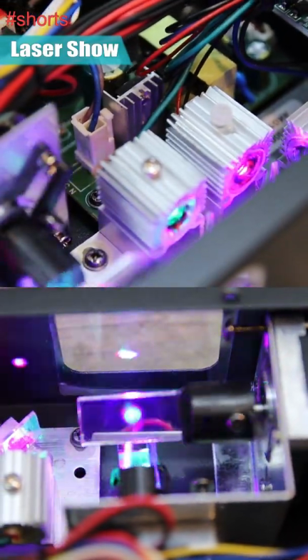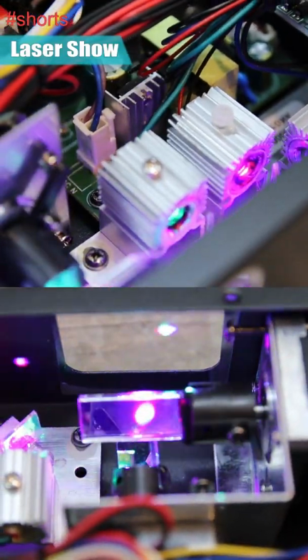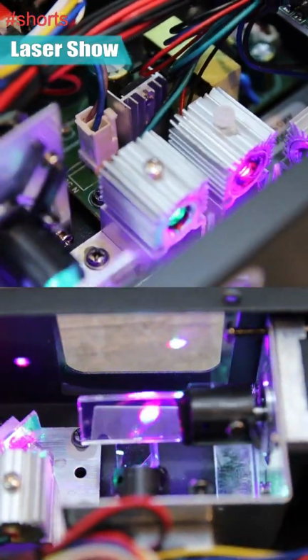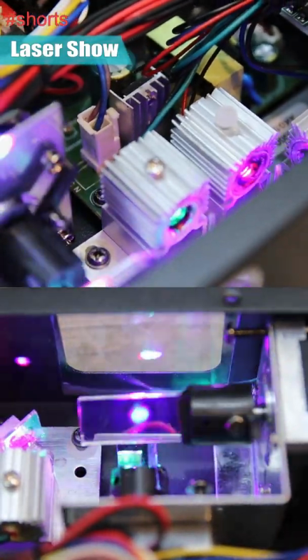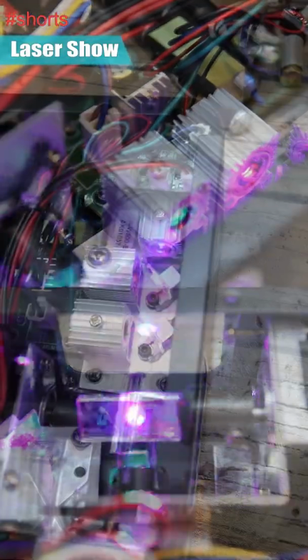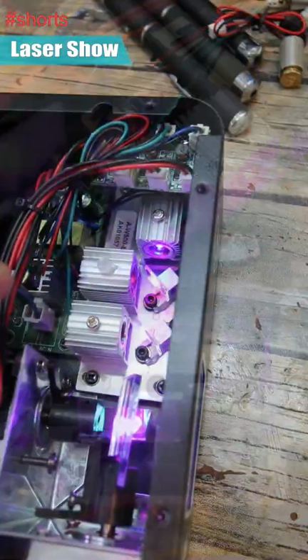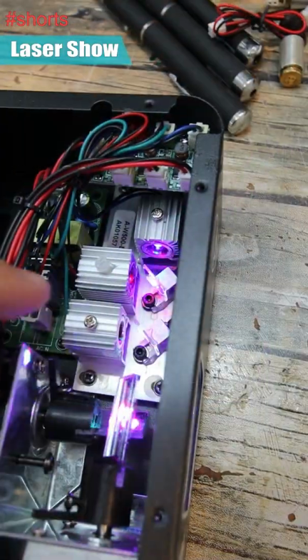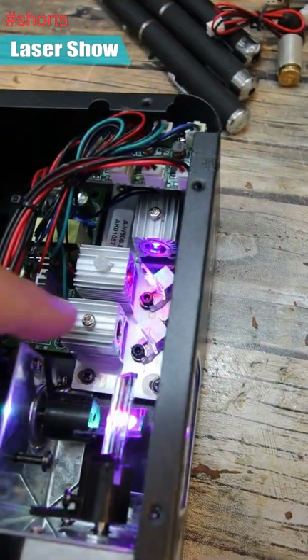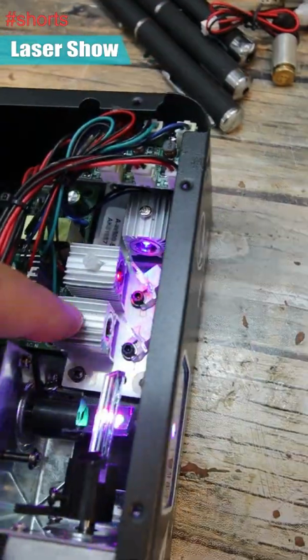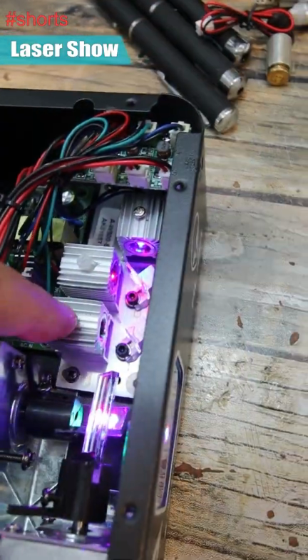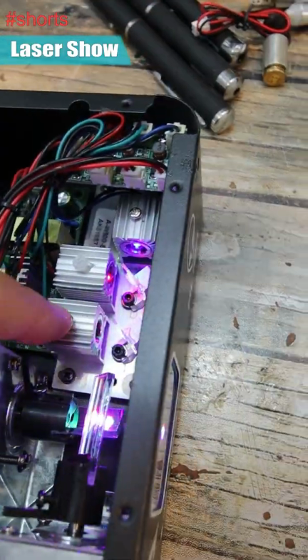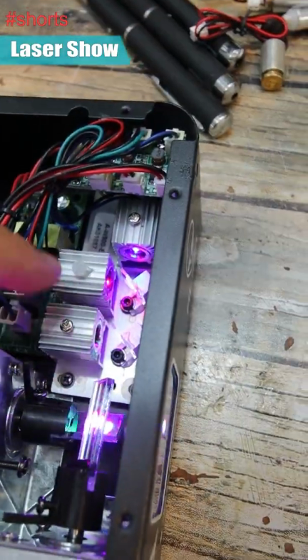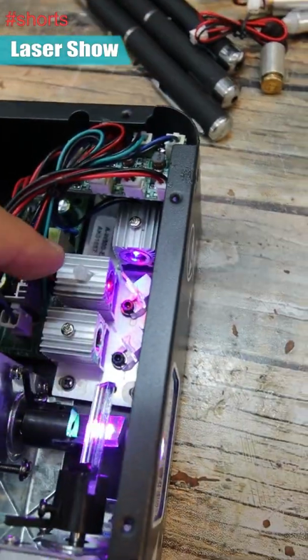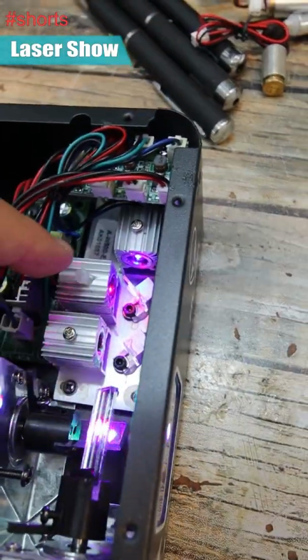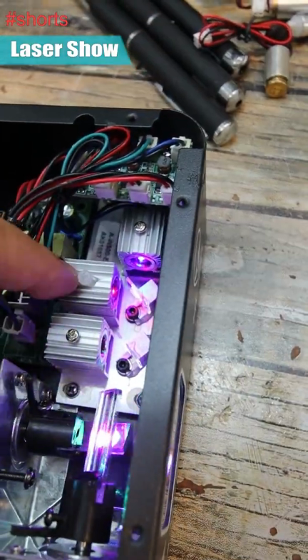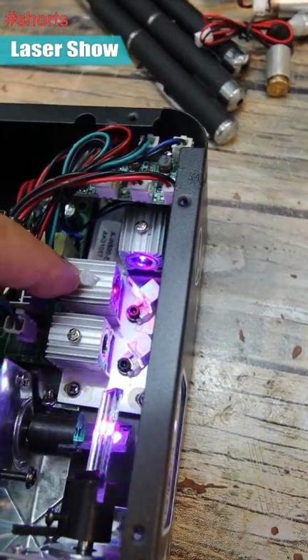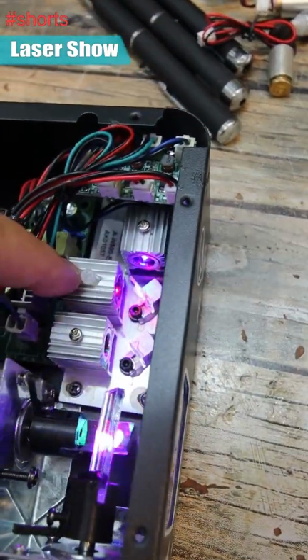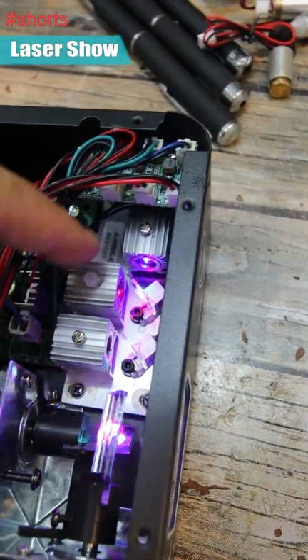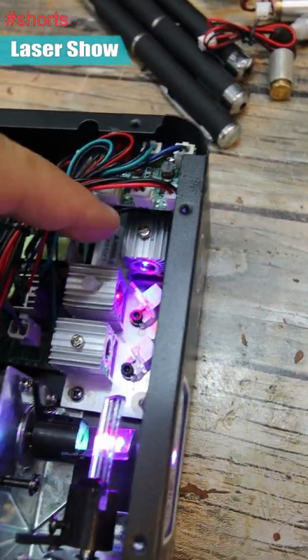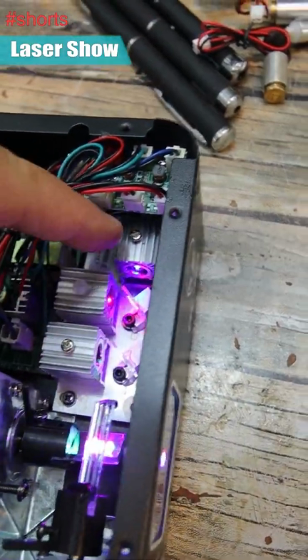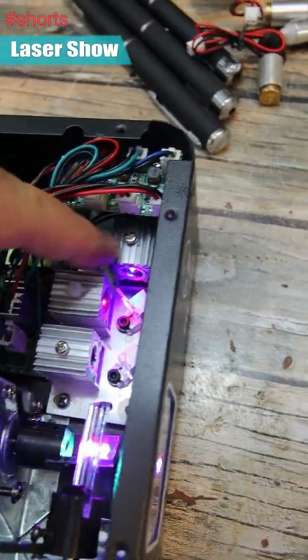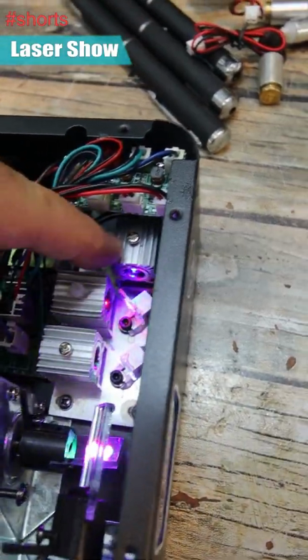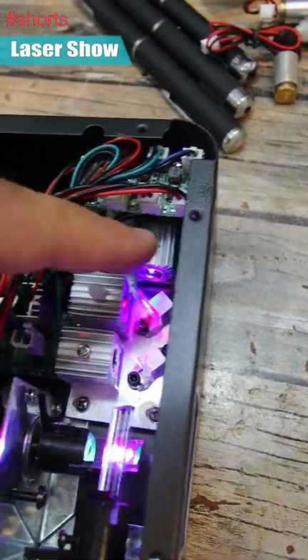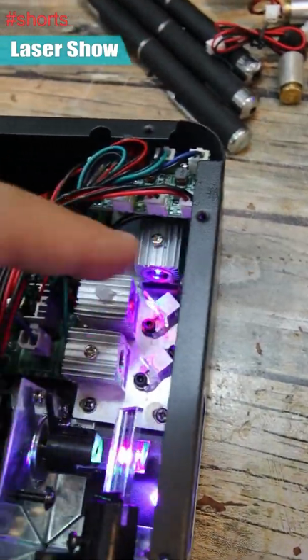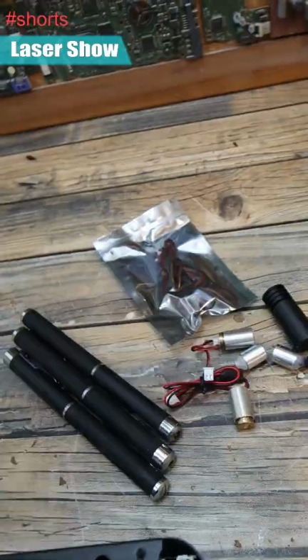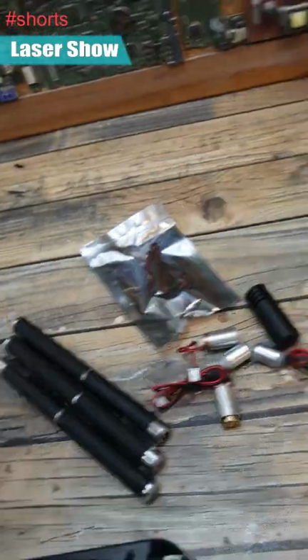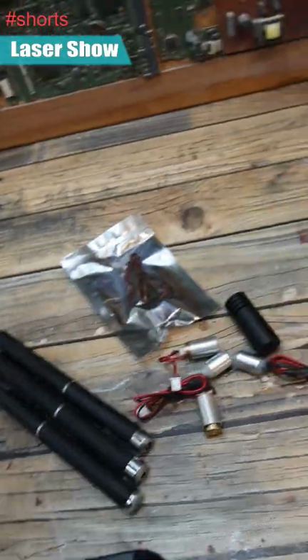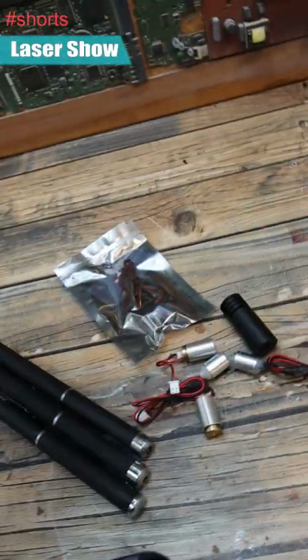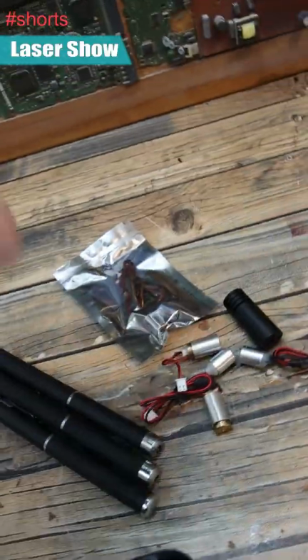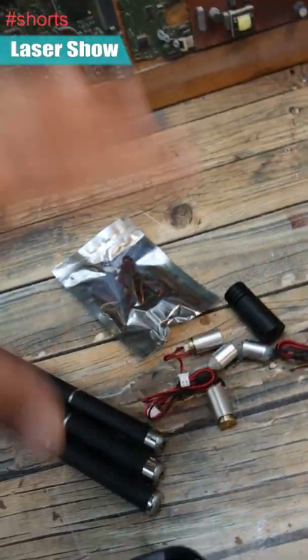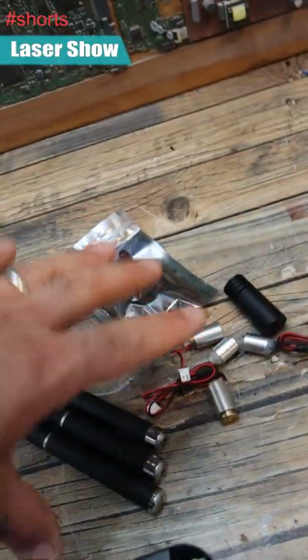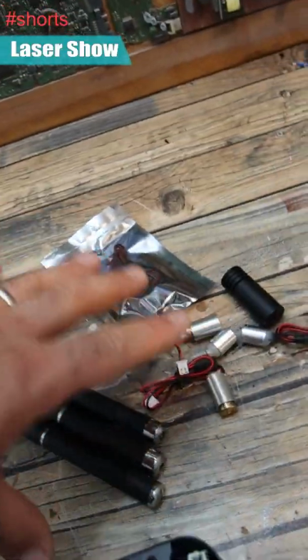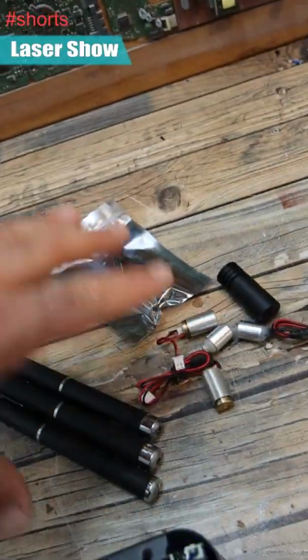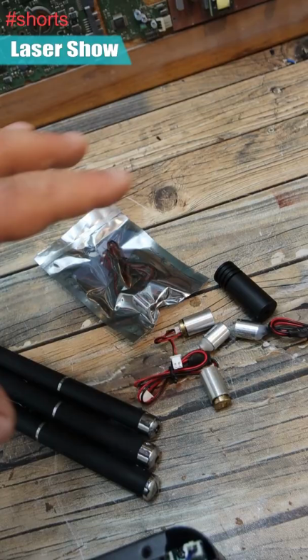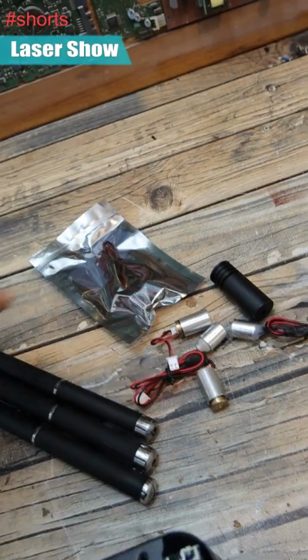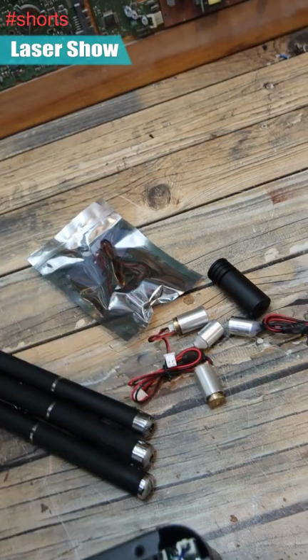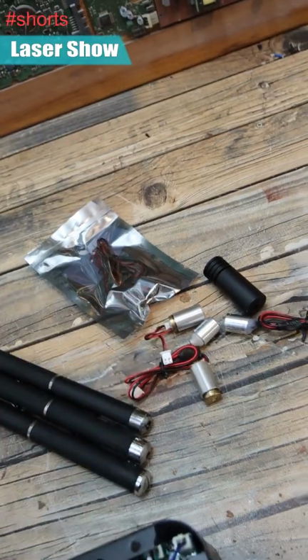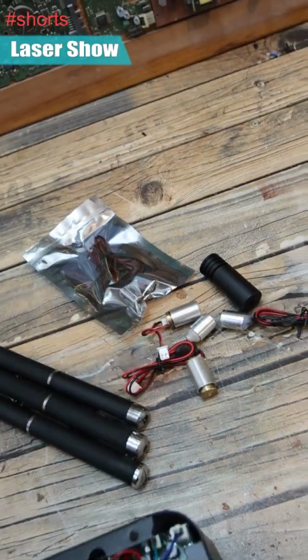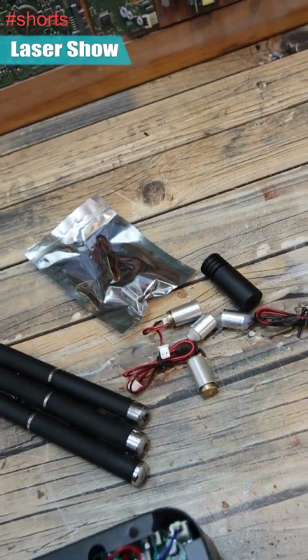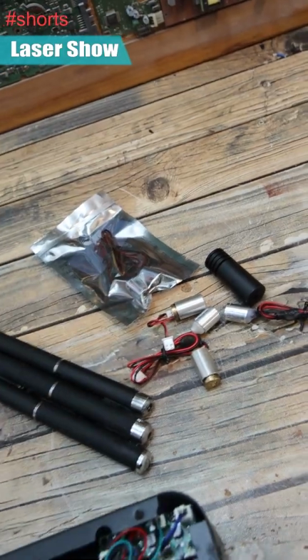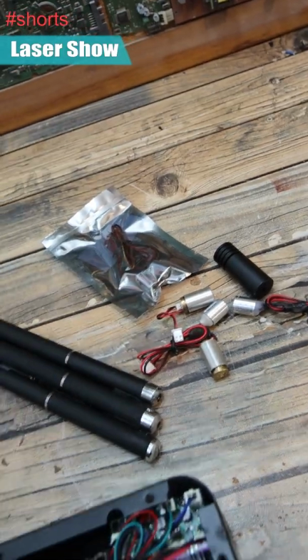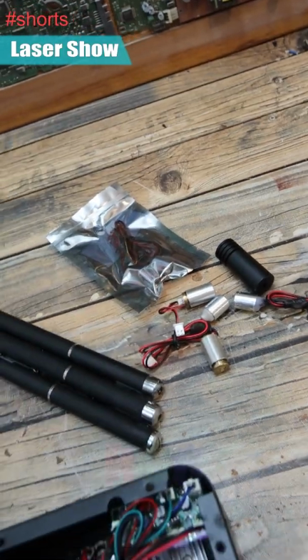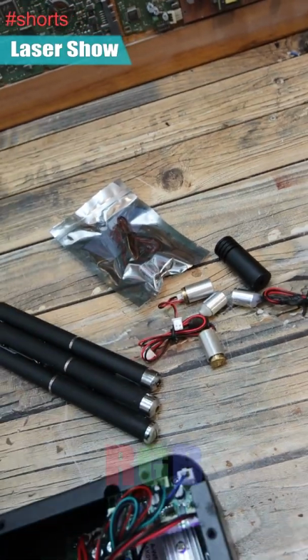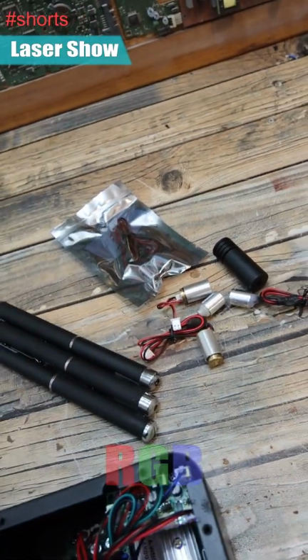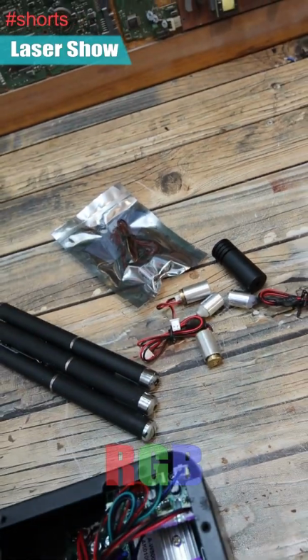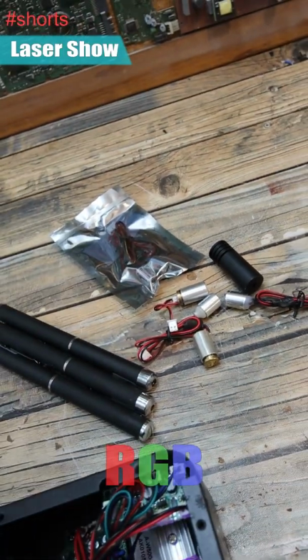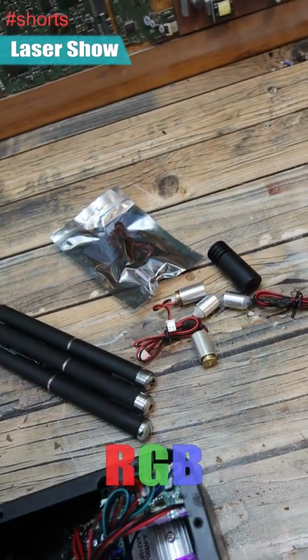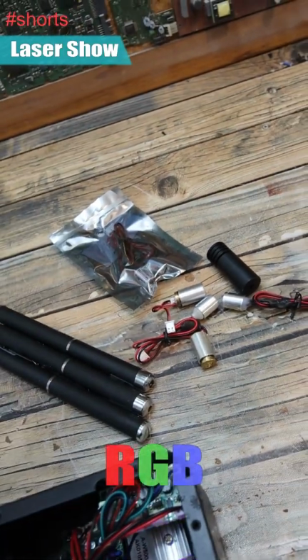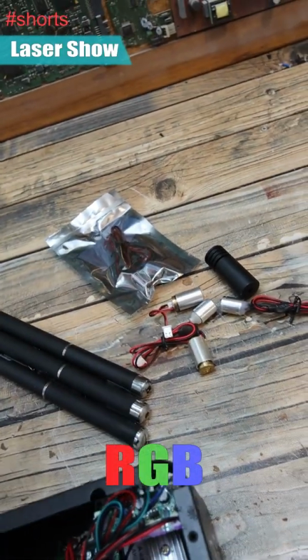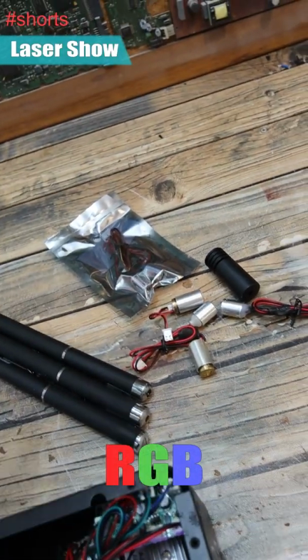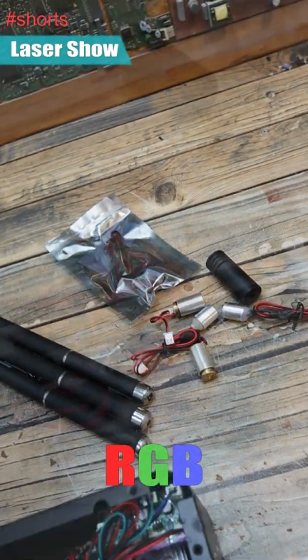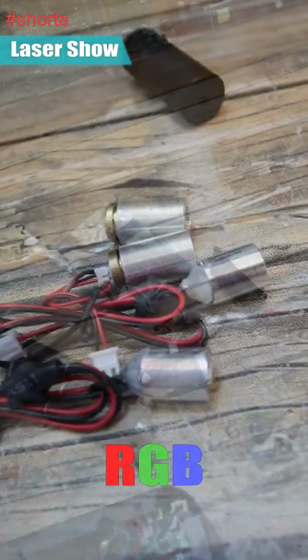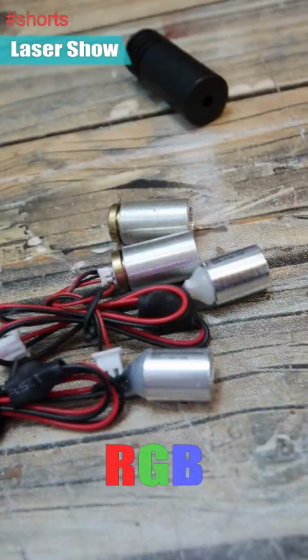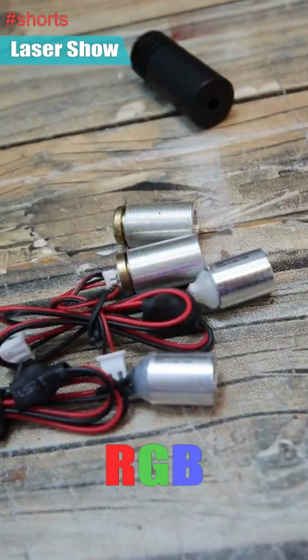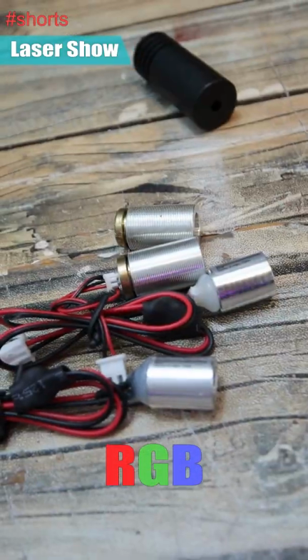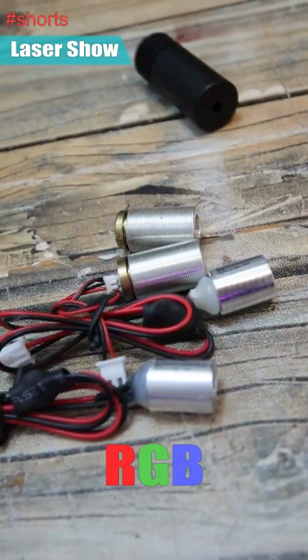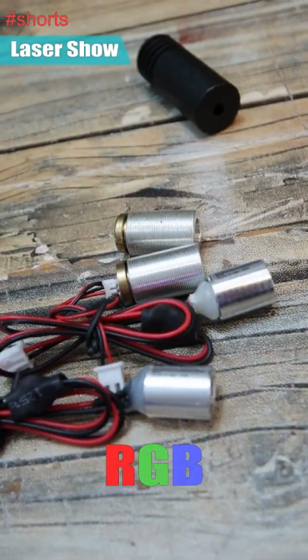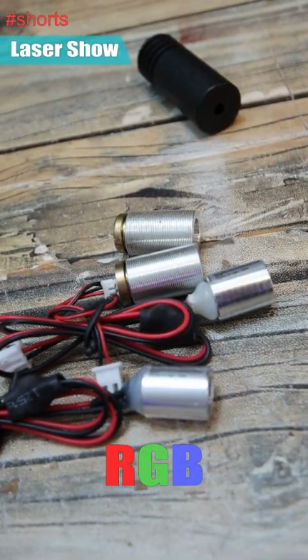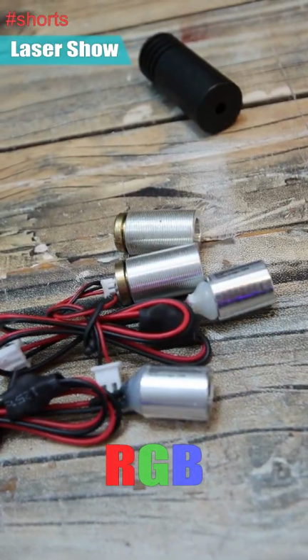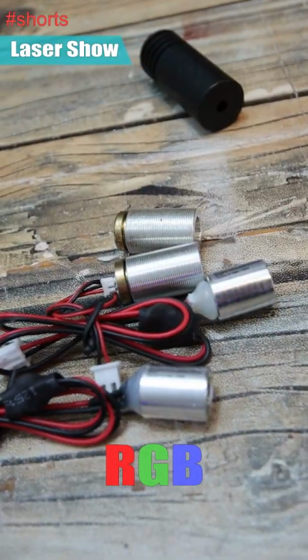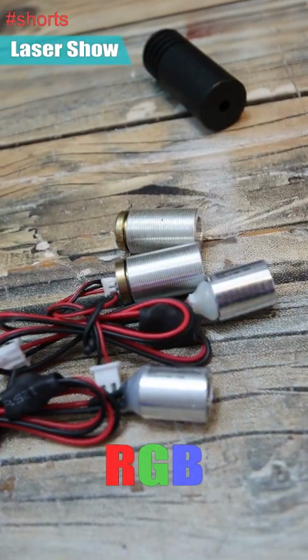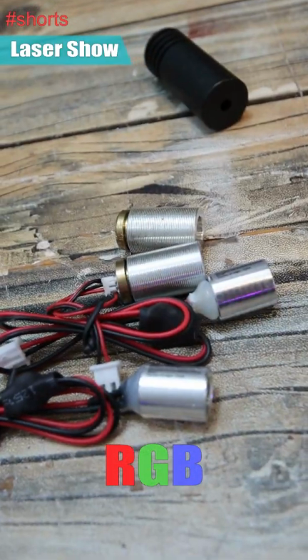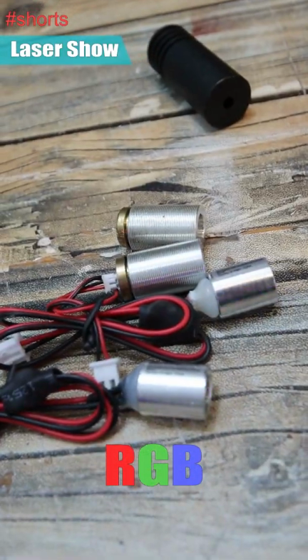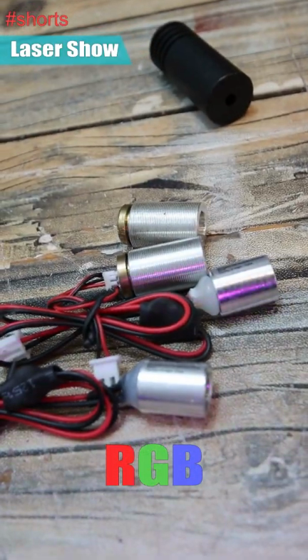We can first see three laser modules — these three here. All three laser modules cover the red, green, and blue color lasers.